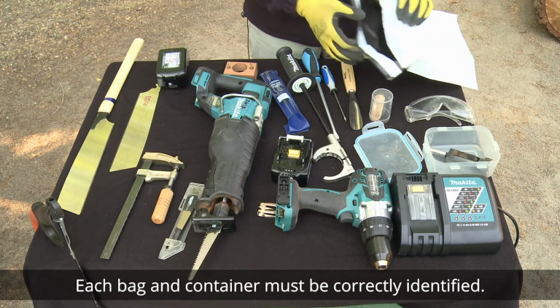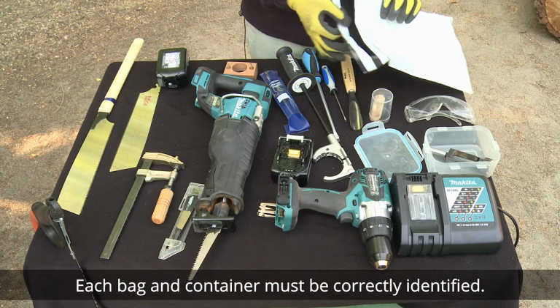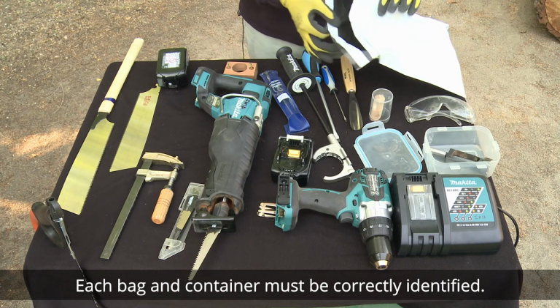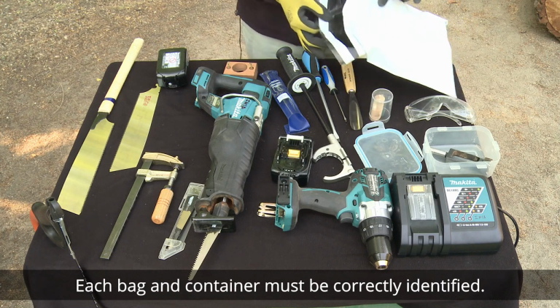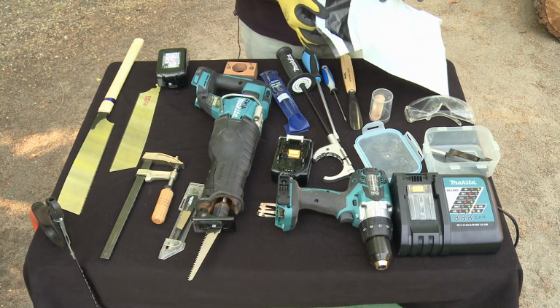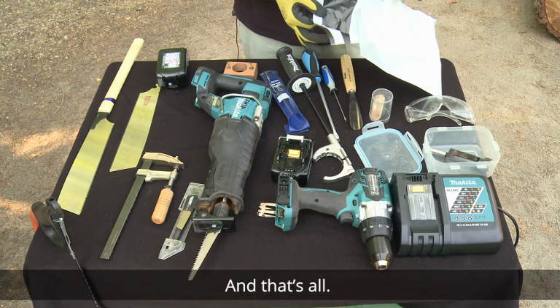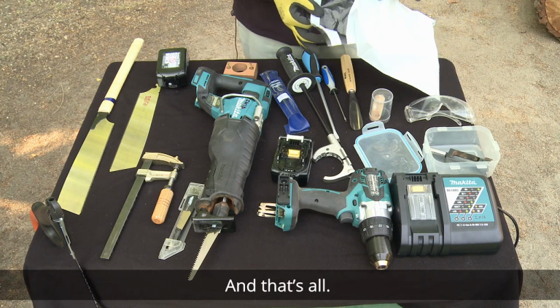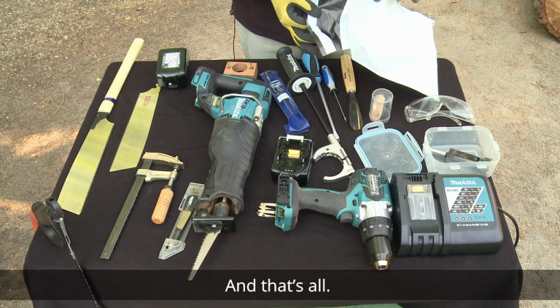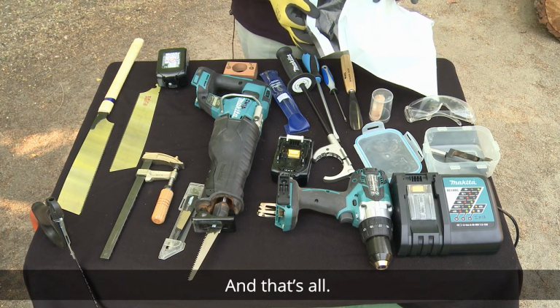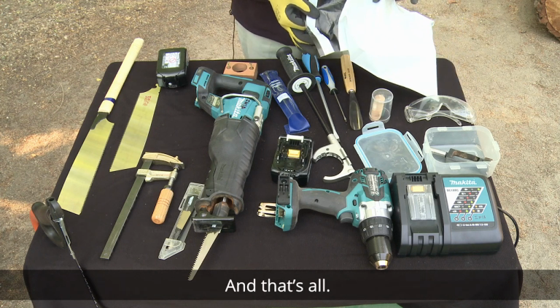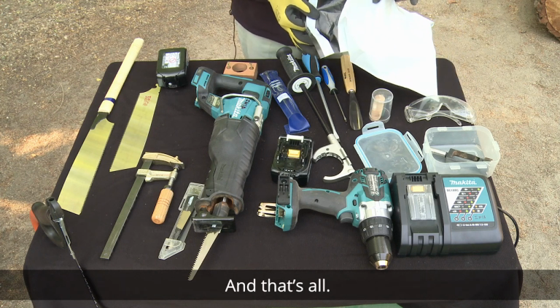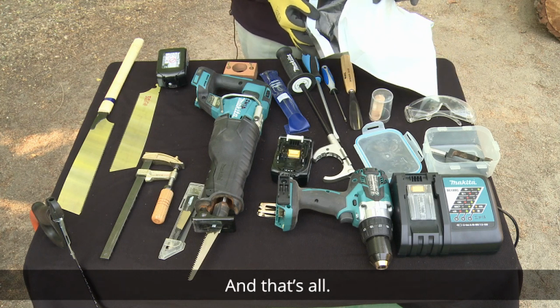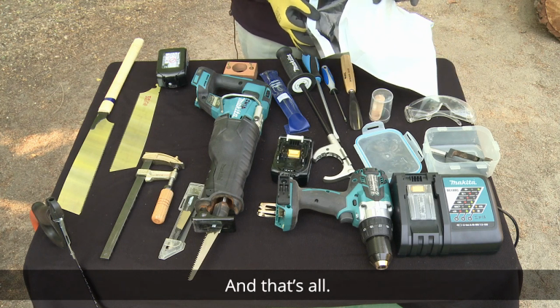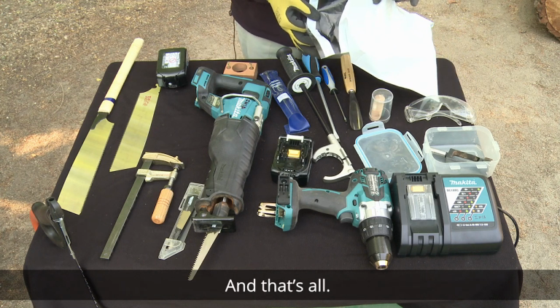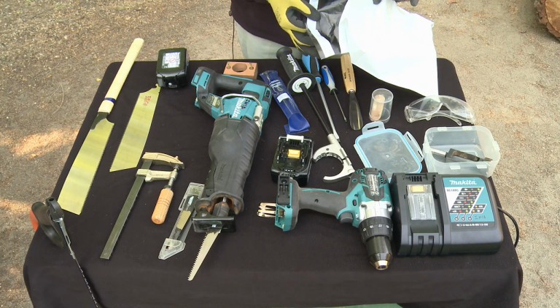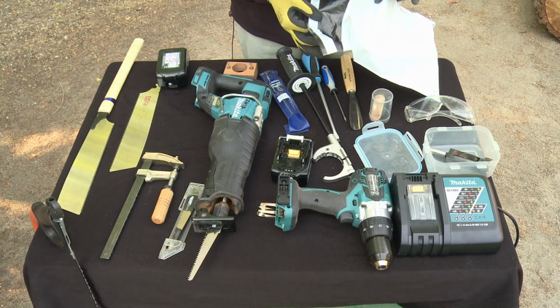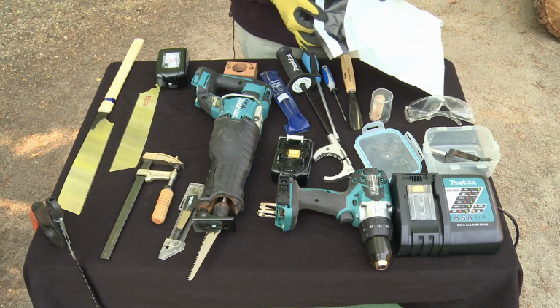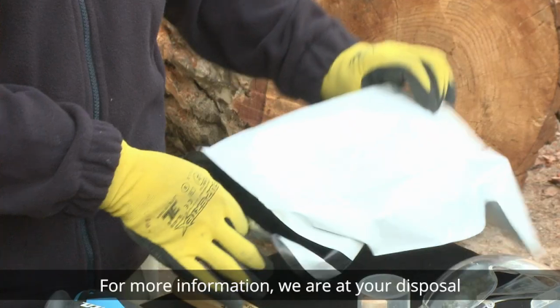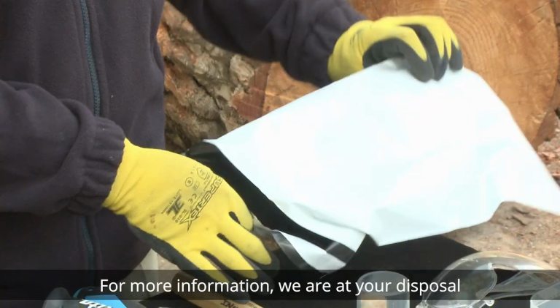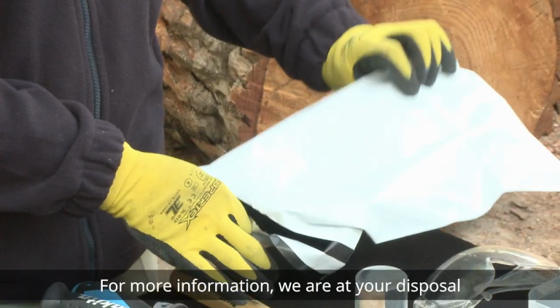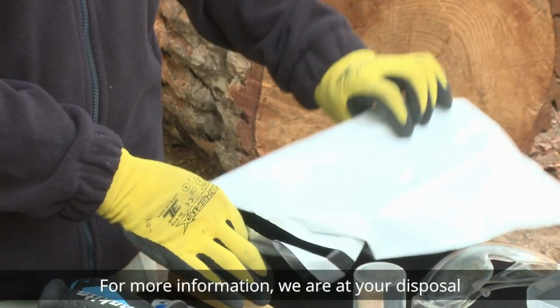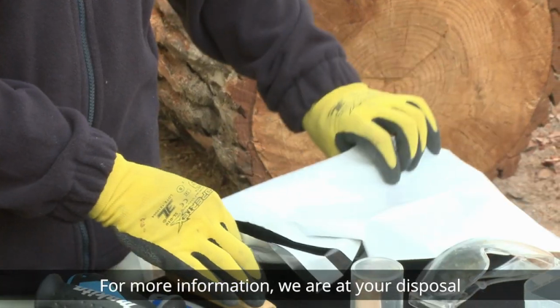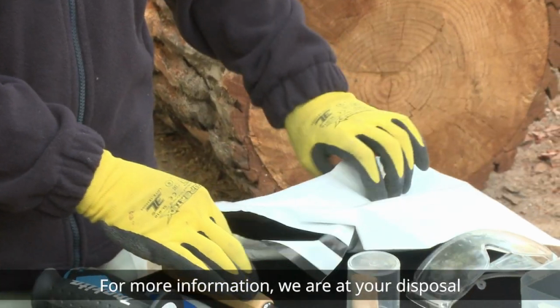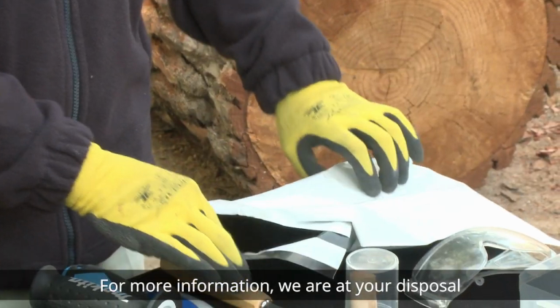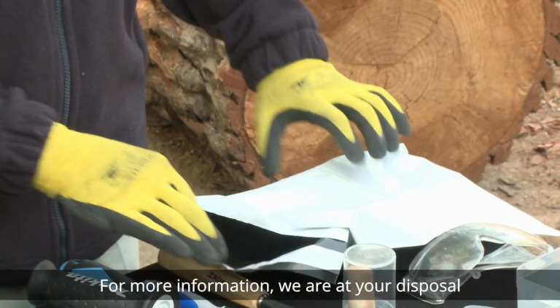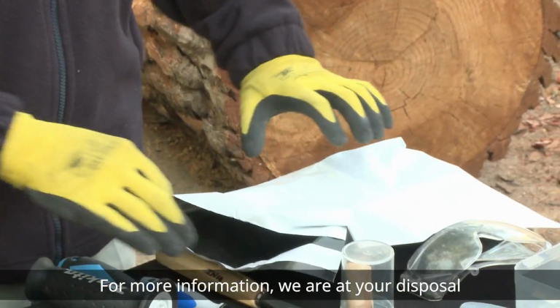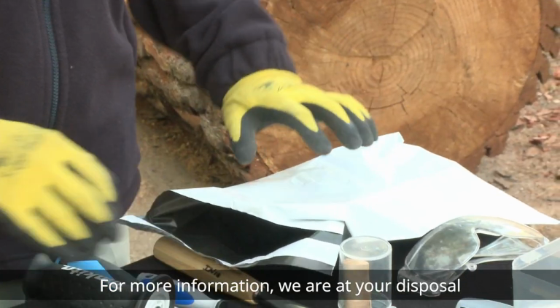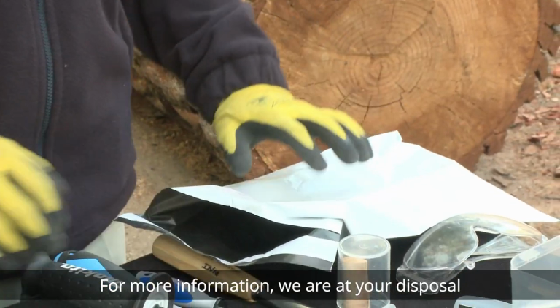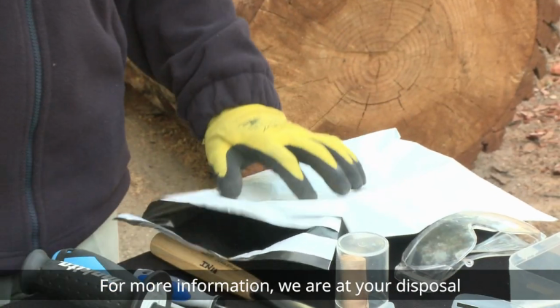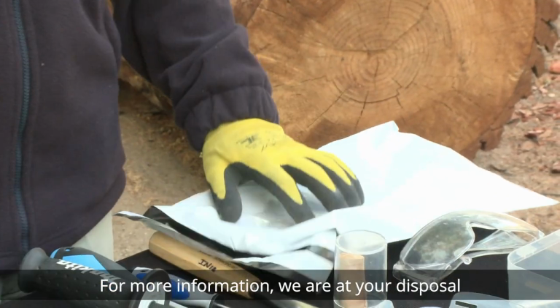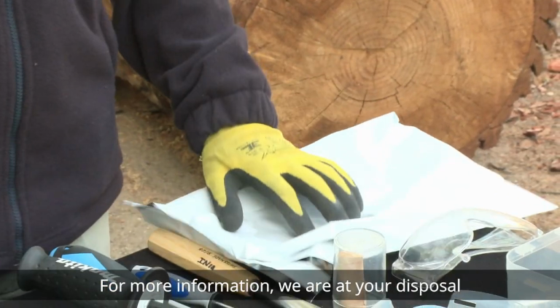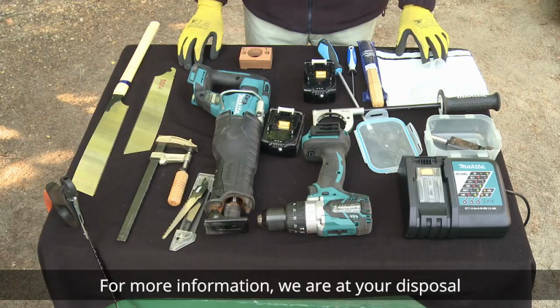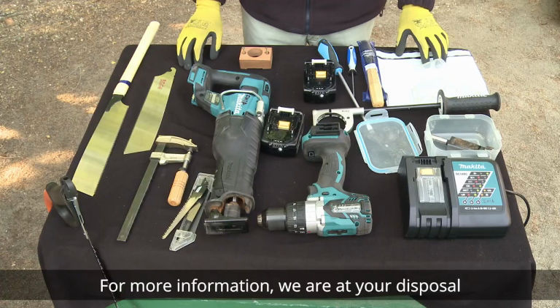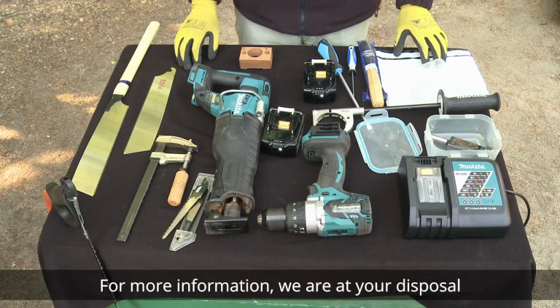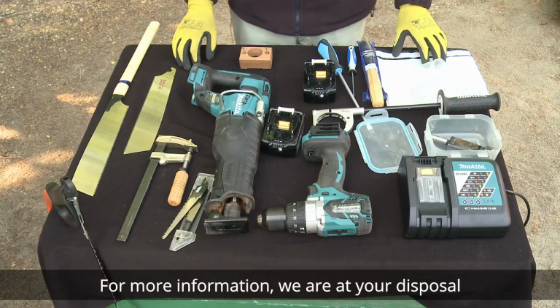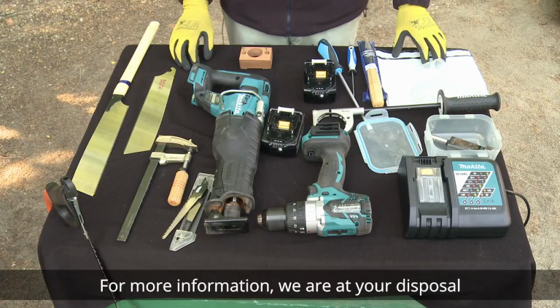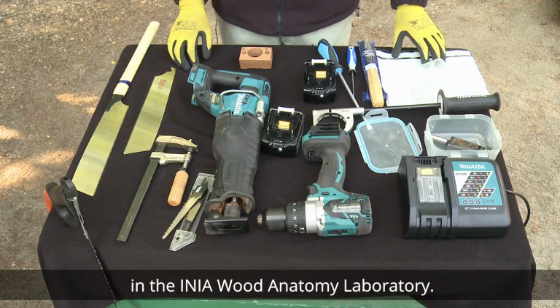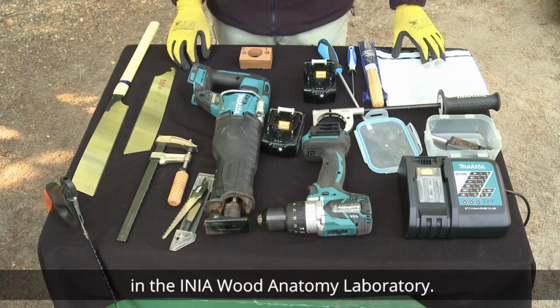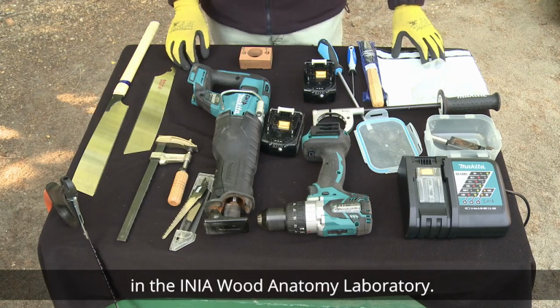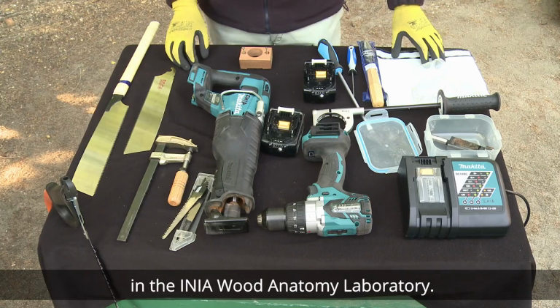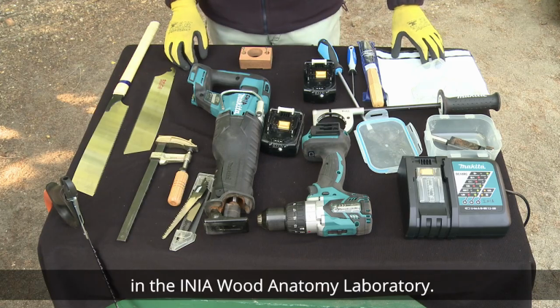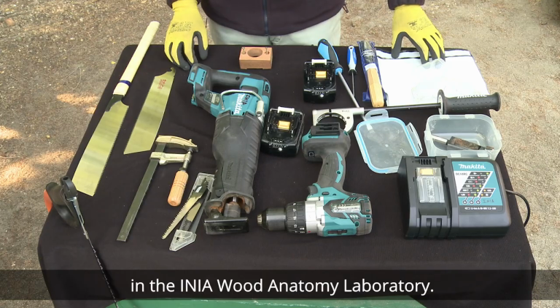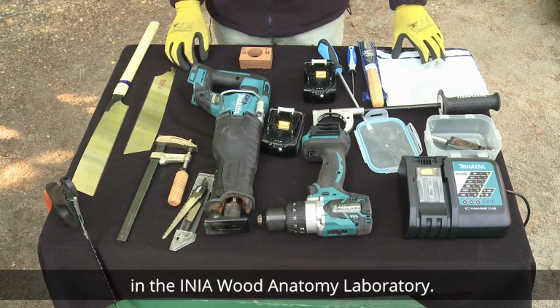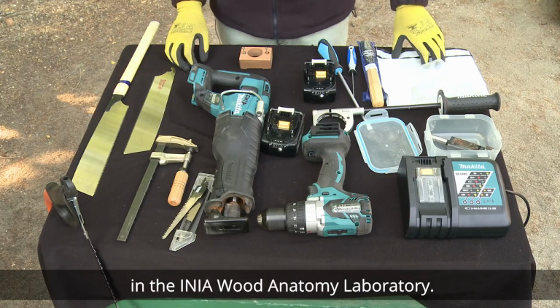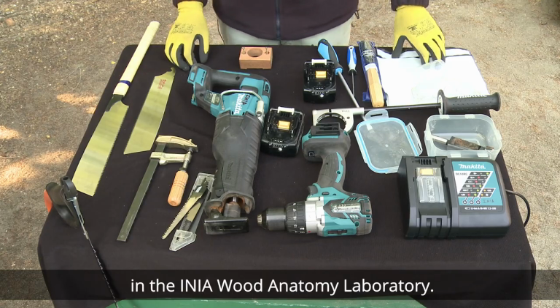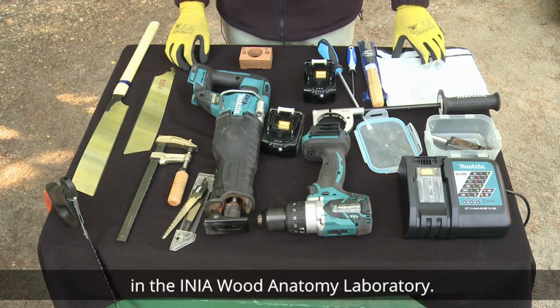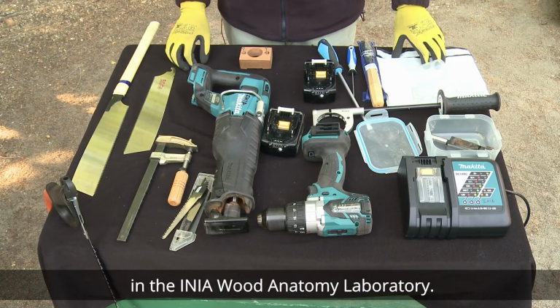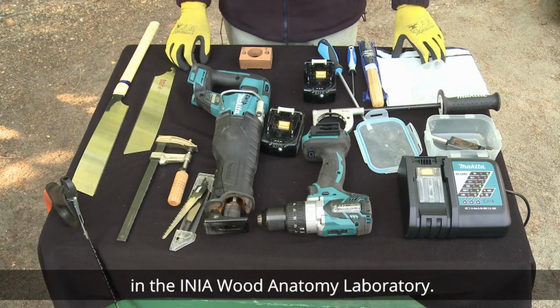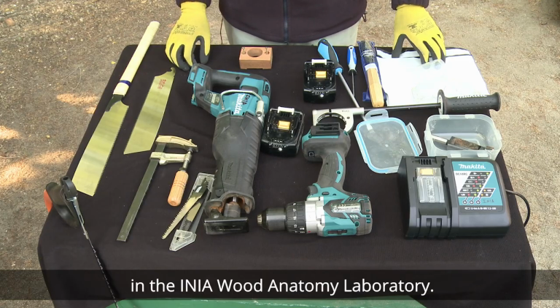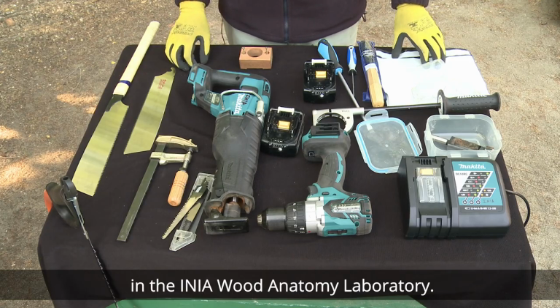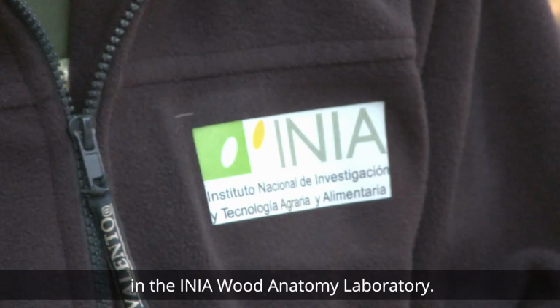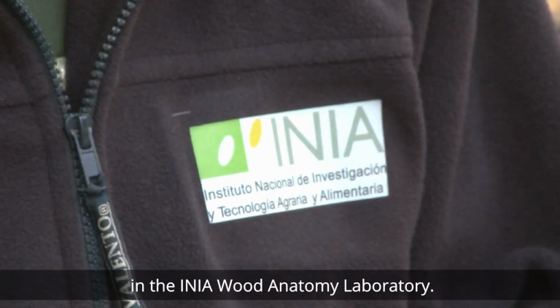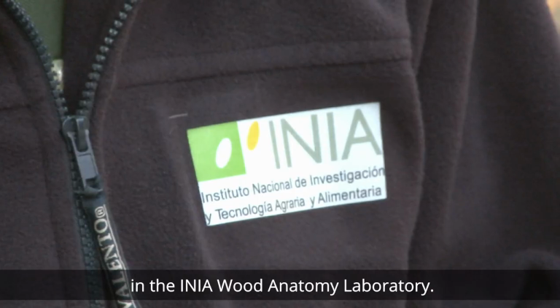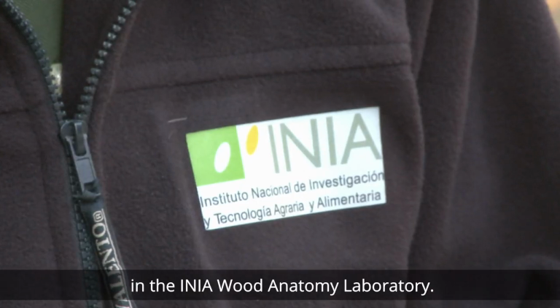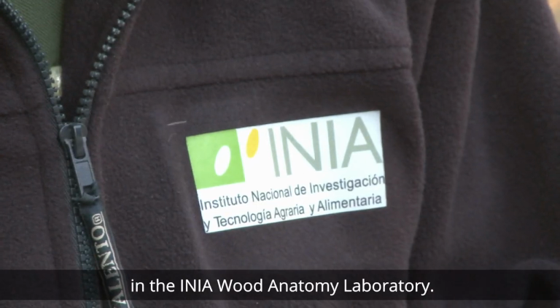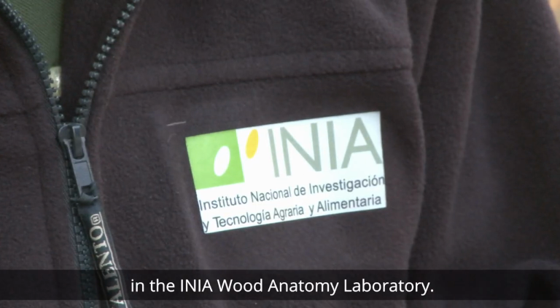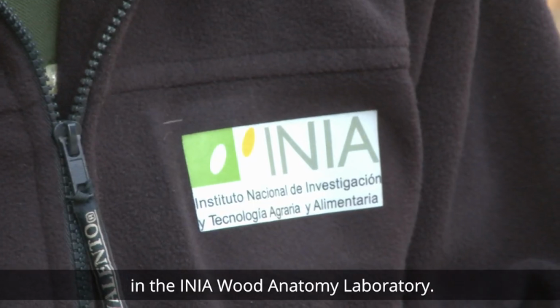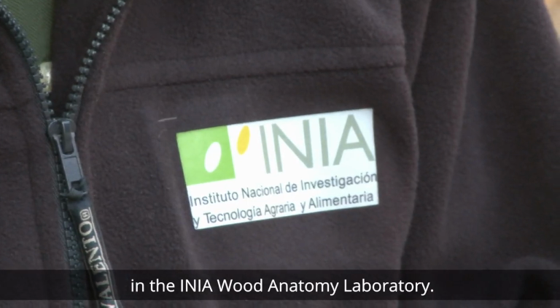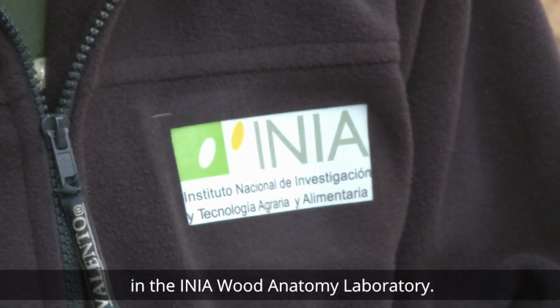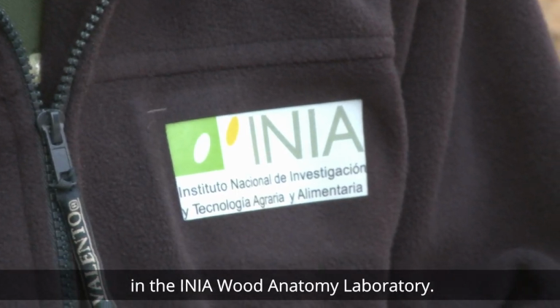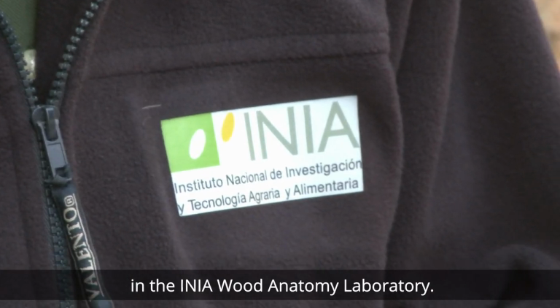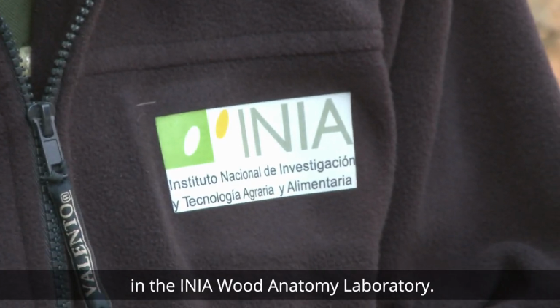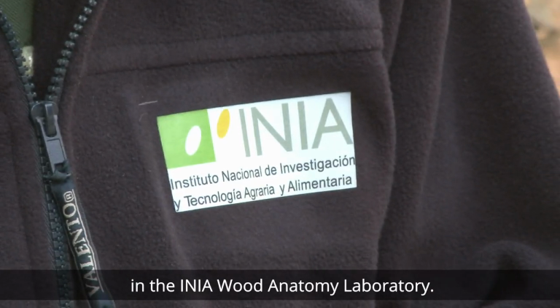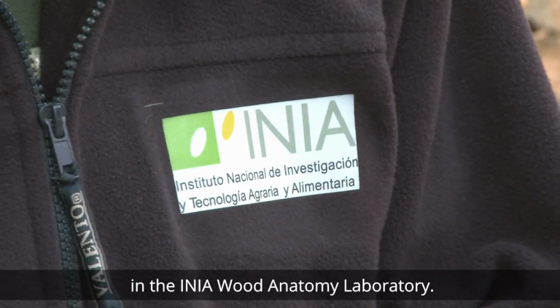And that's all. For more information, we are at your disposal at the Aenea Wood Anatomy Laboratory.